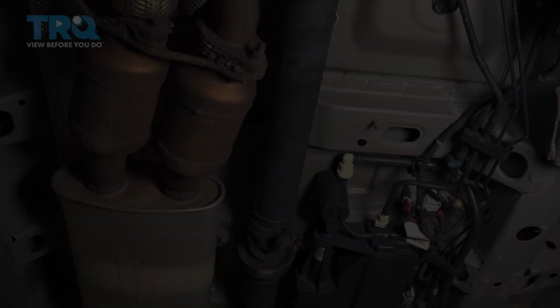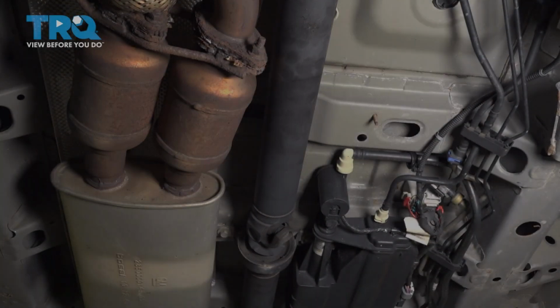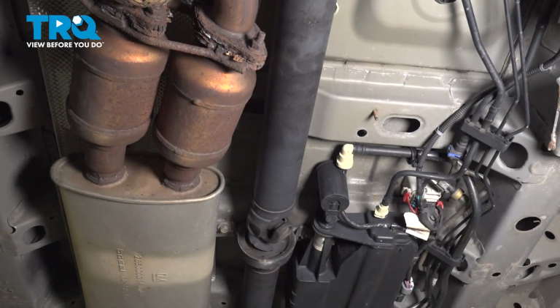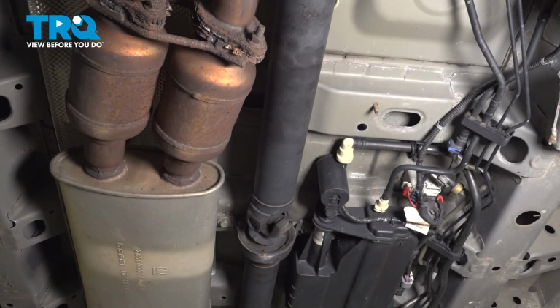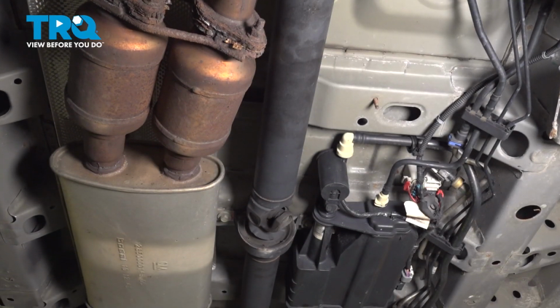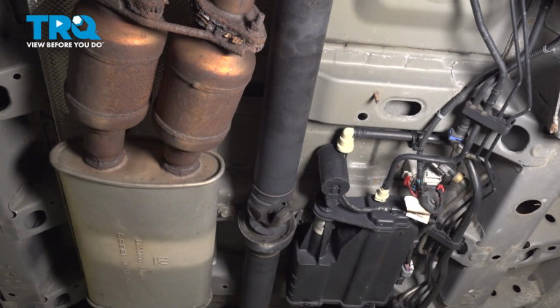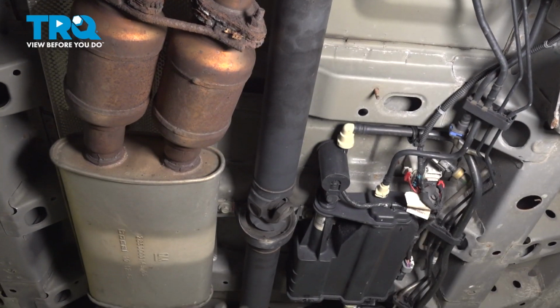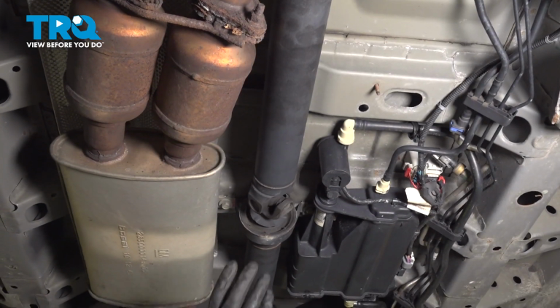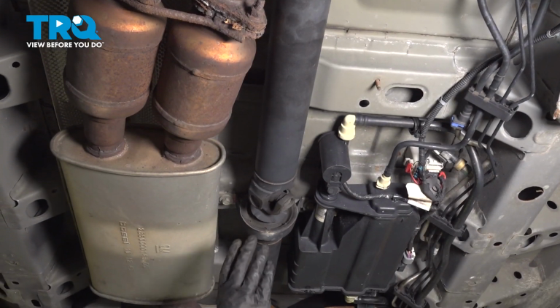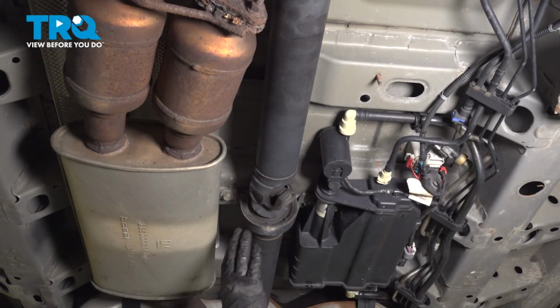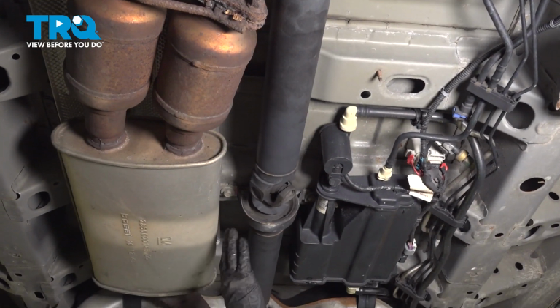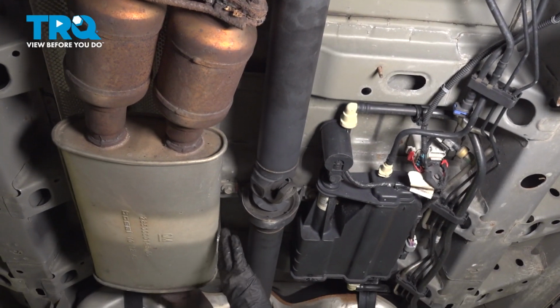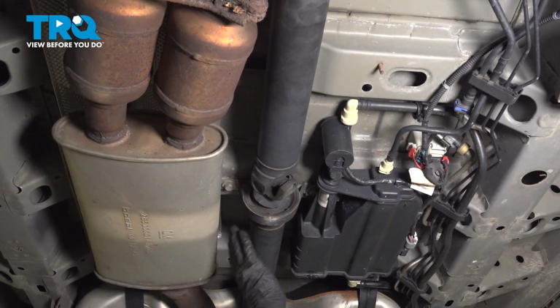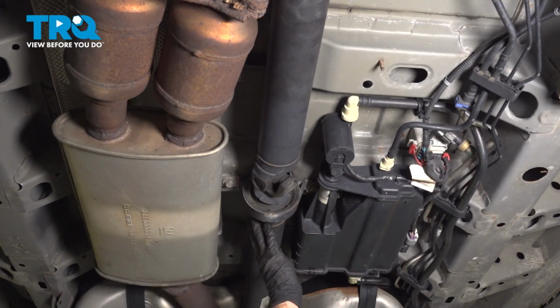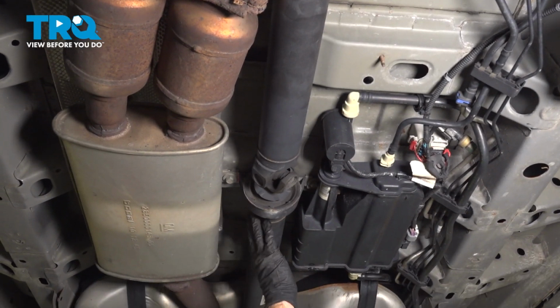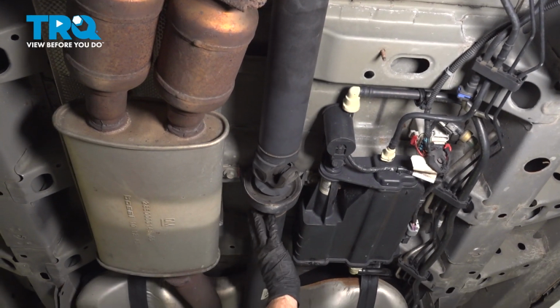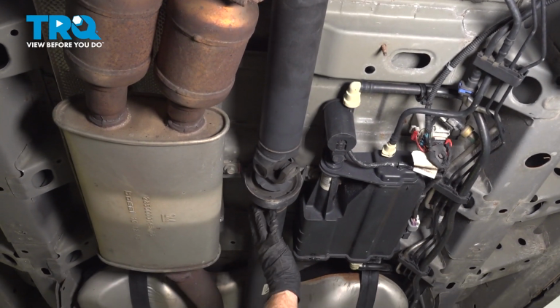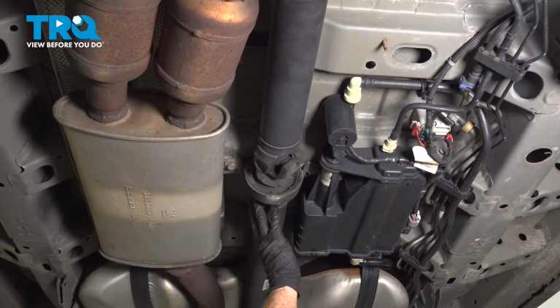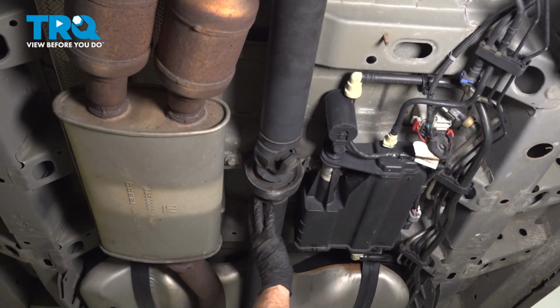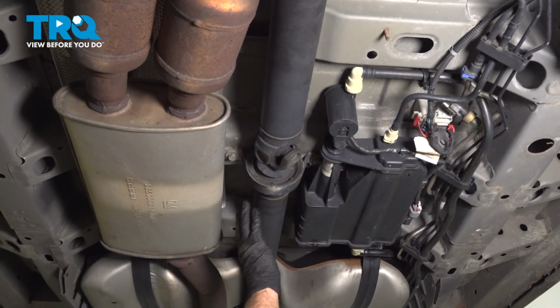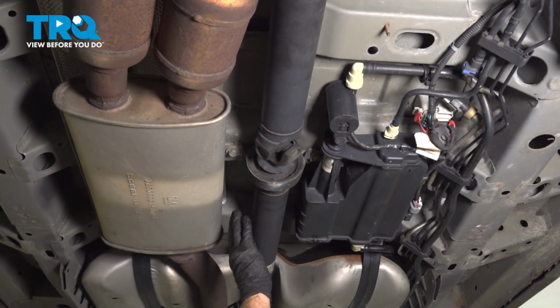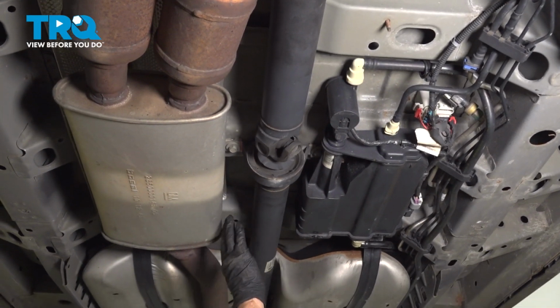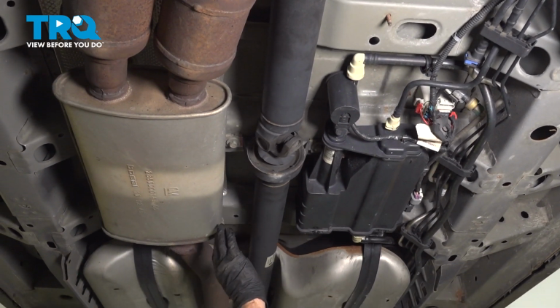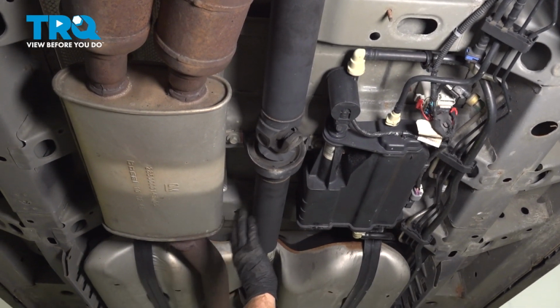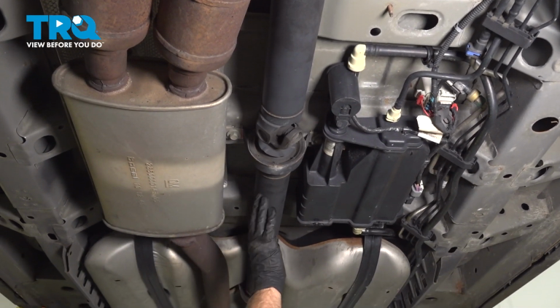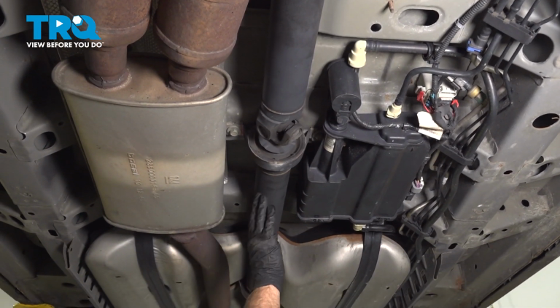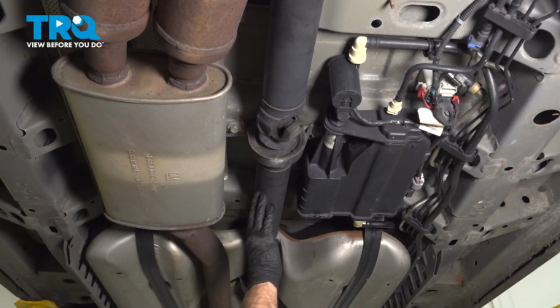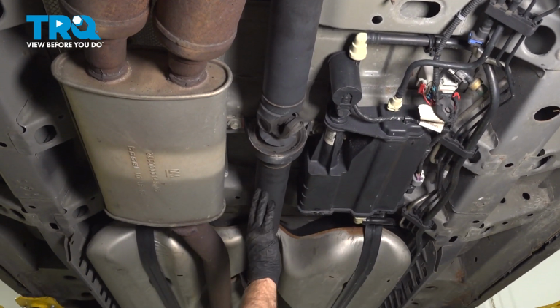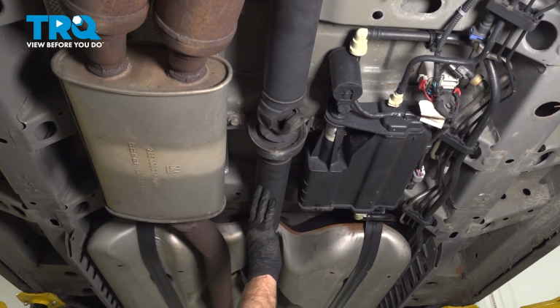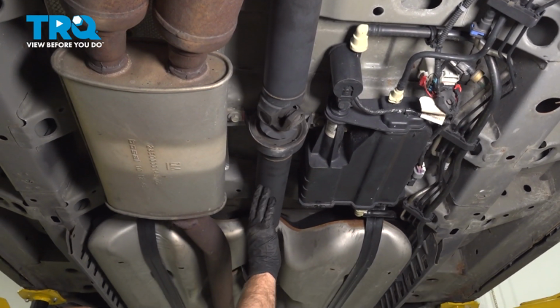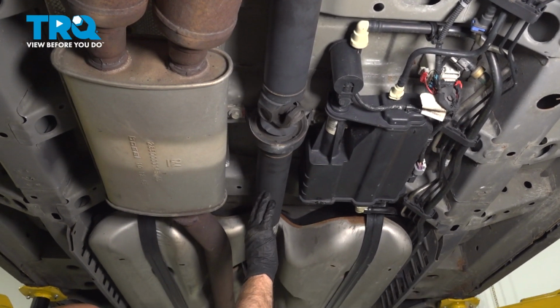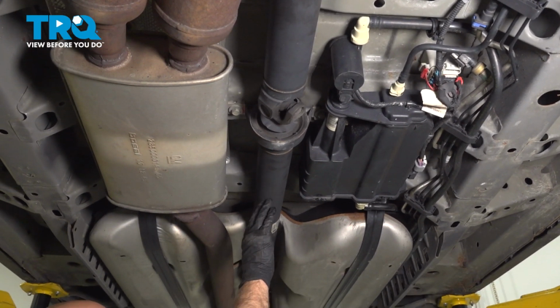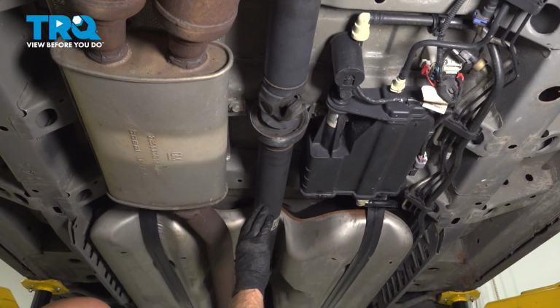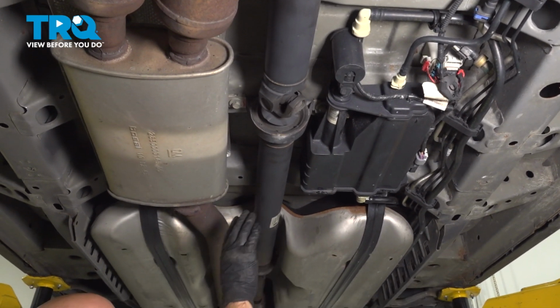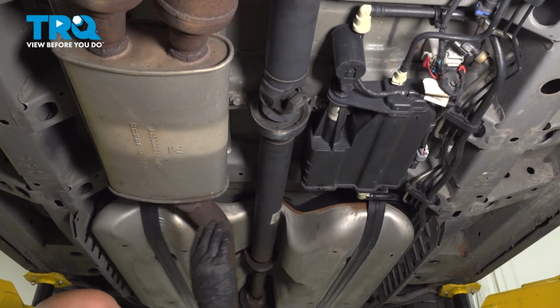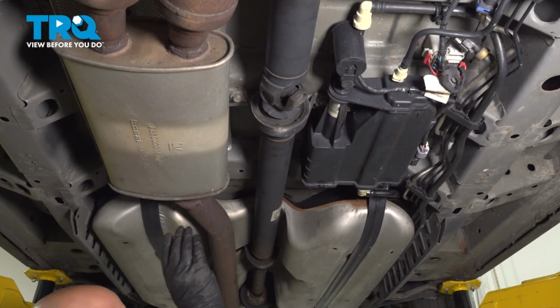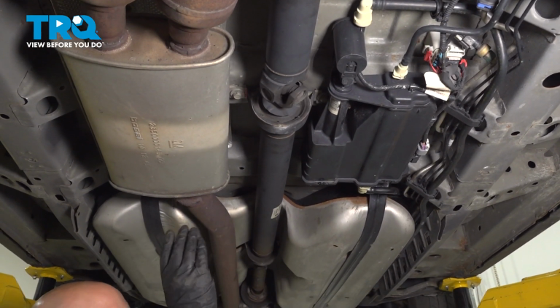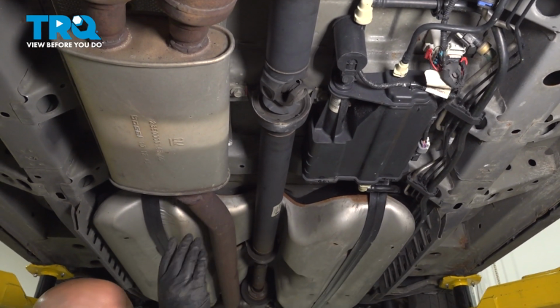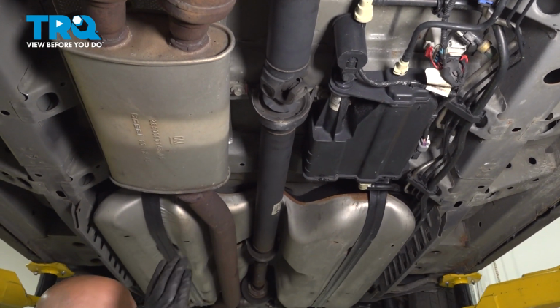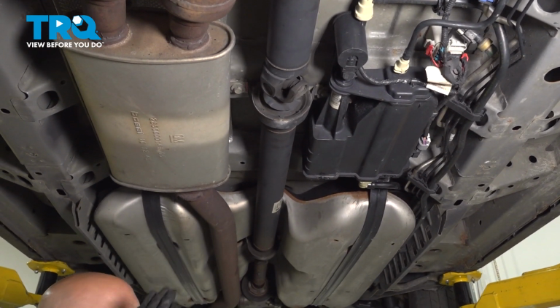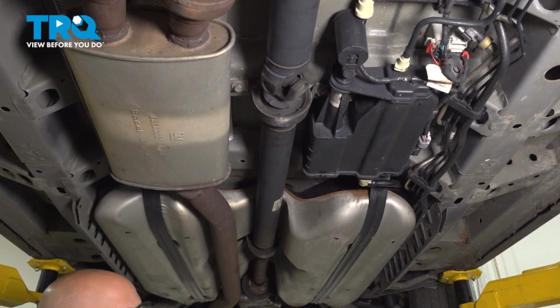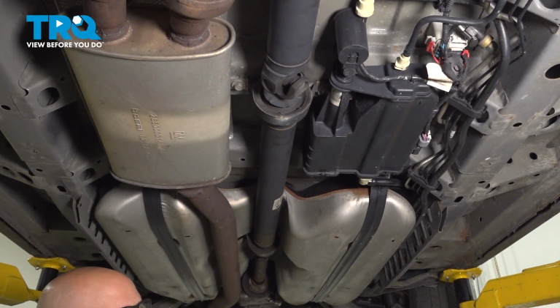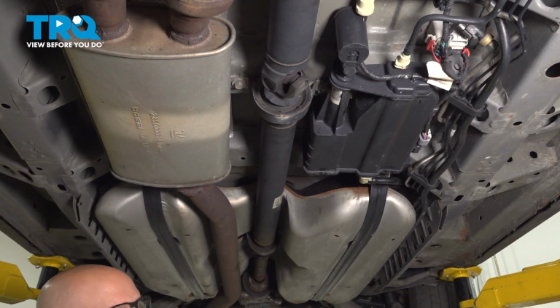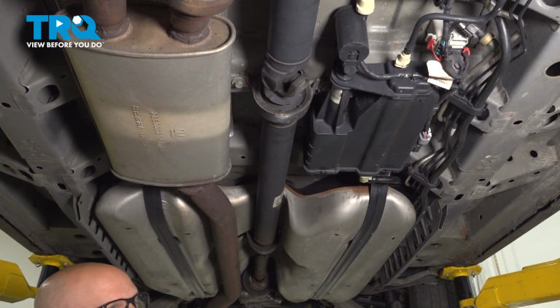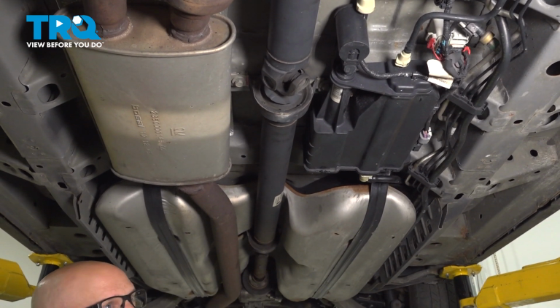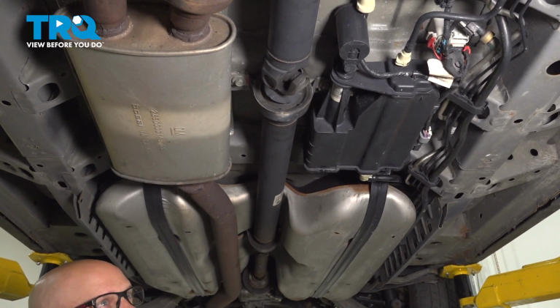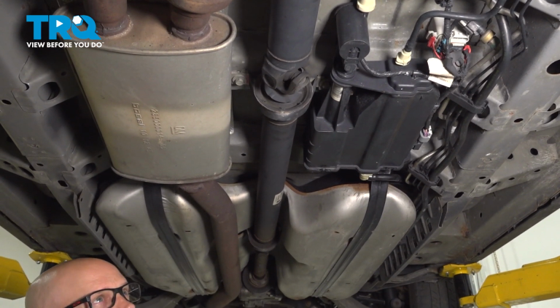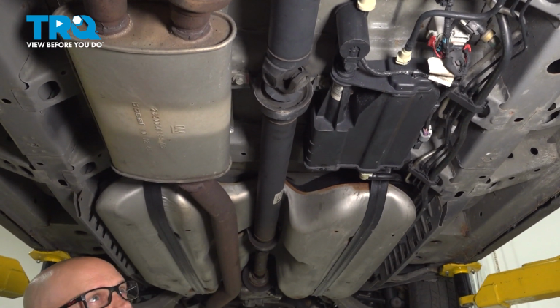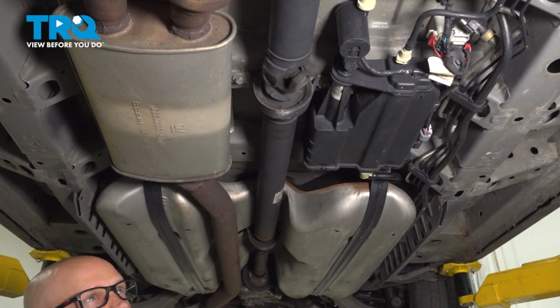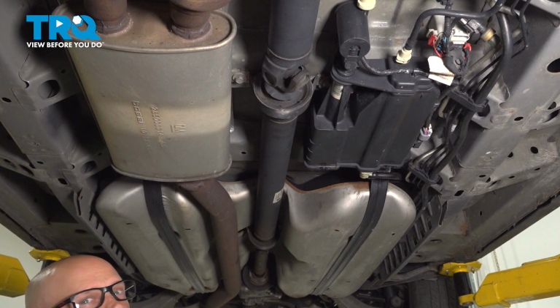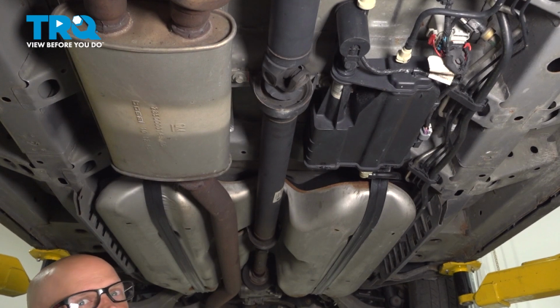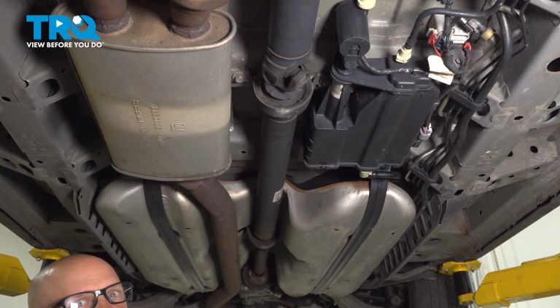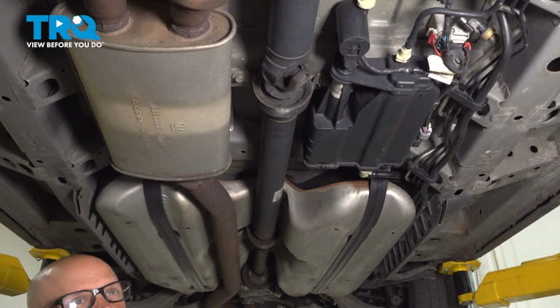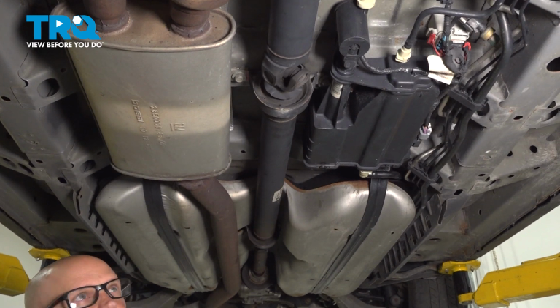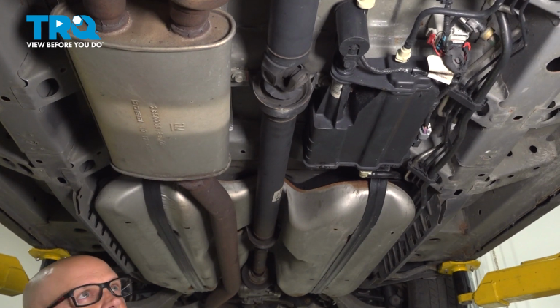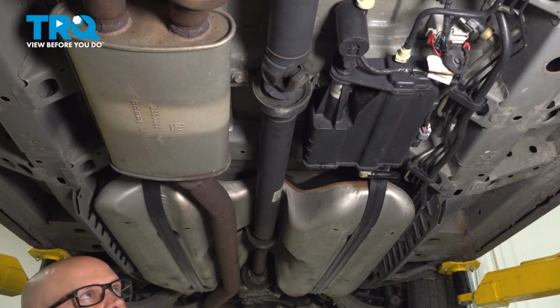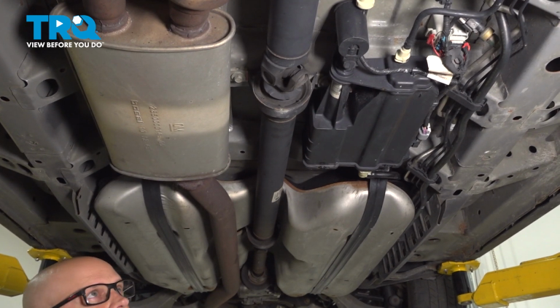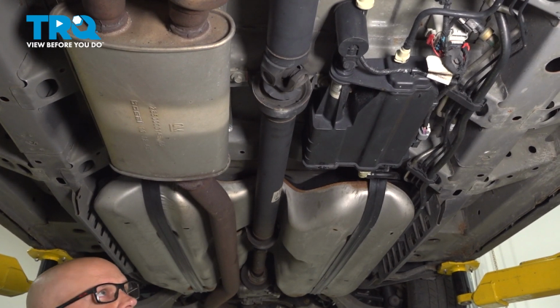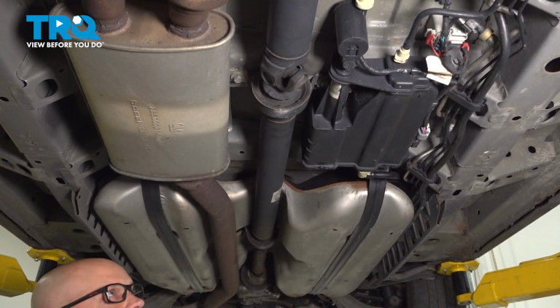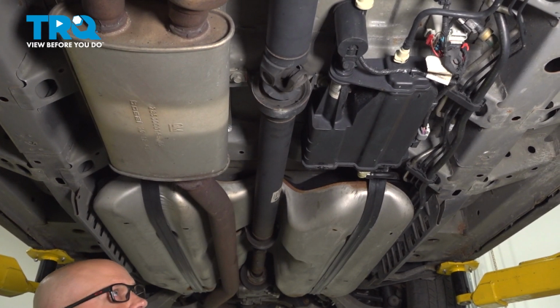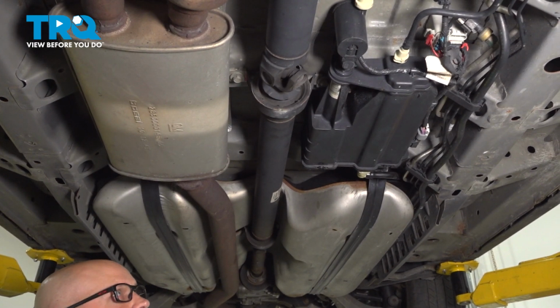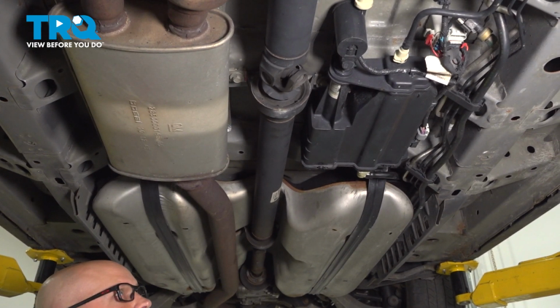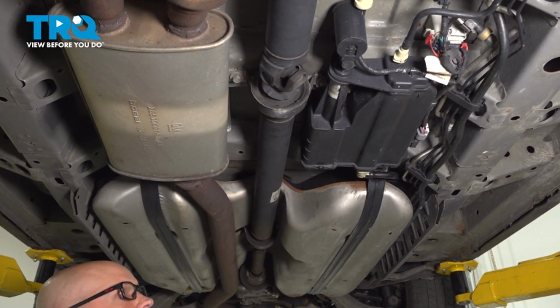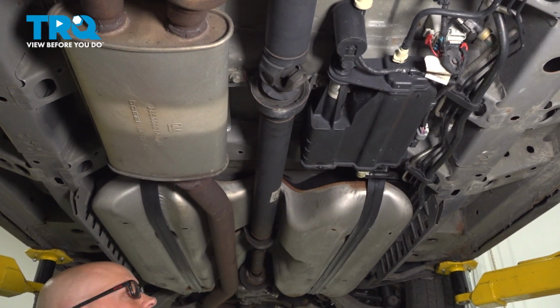In this video, I'm going to show you how to replace the rear drive shaft on this Cadillac SRX. Let's get into it.